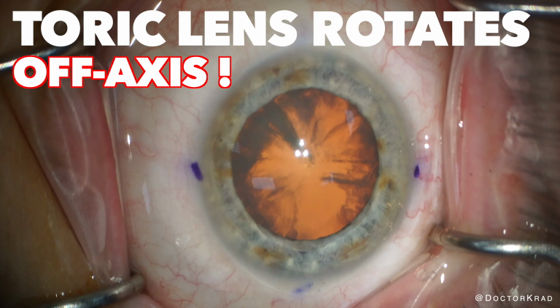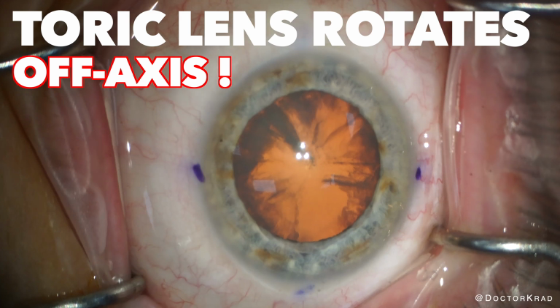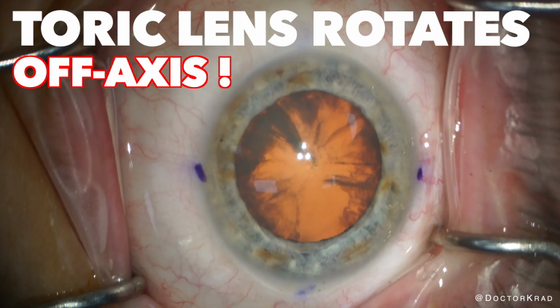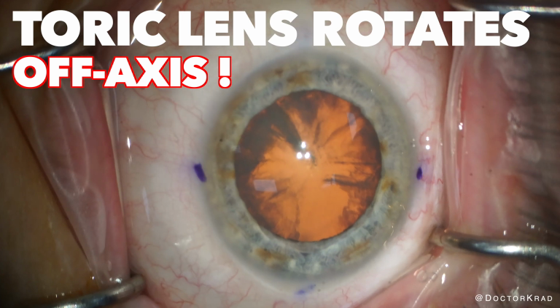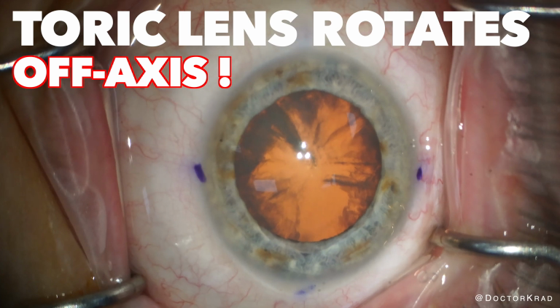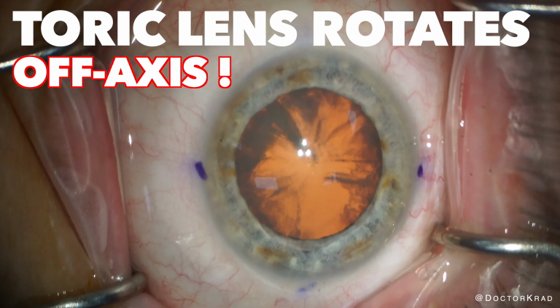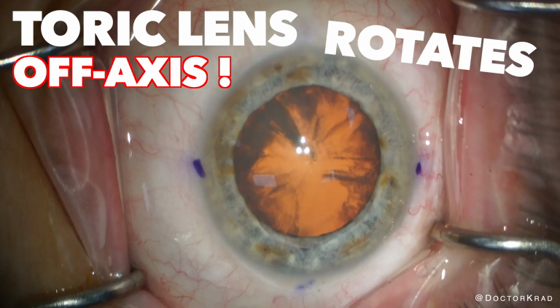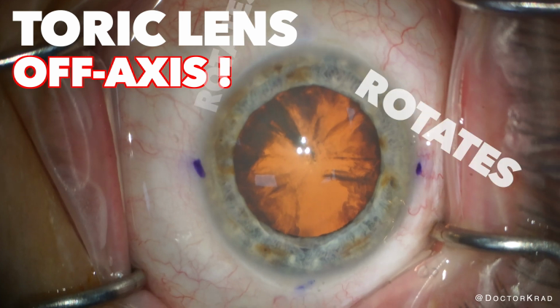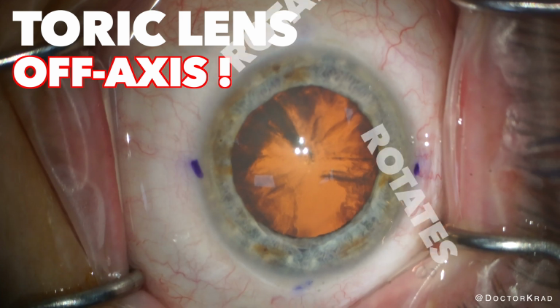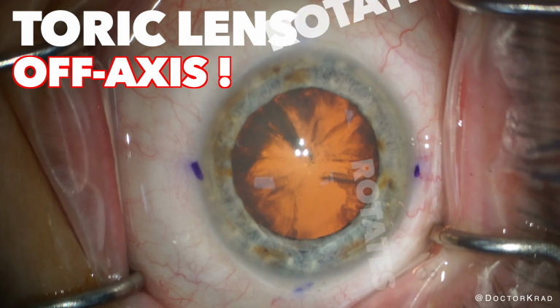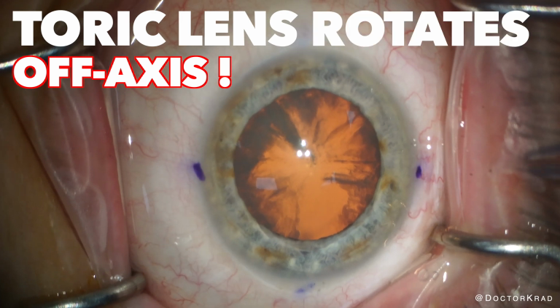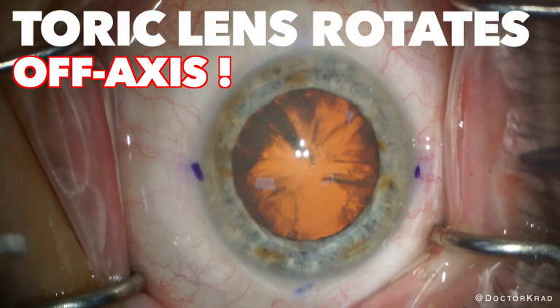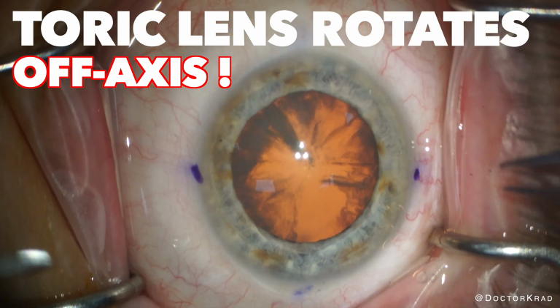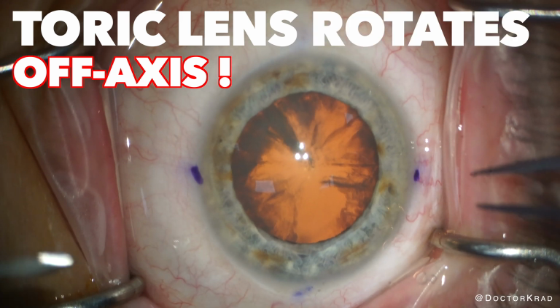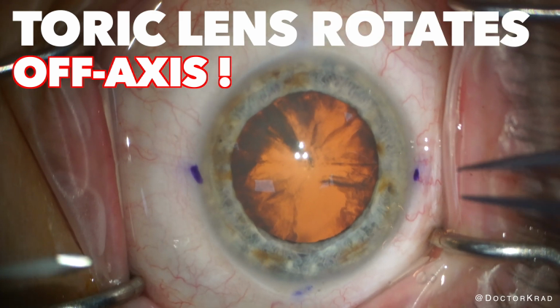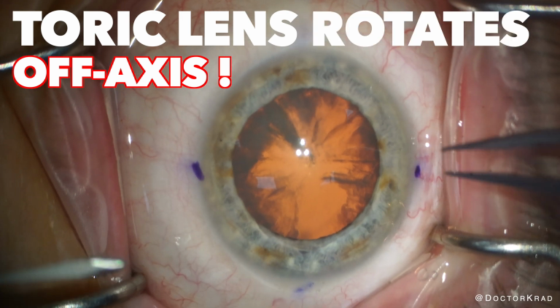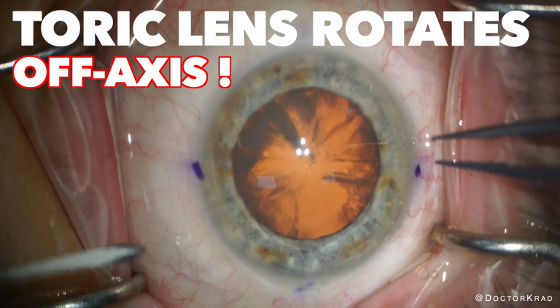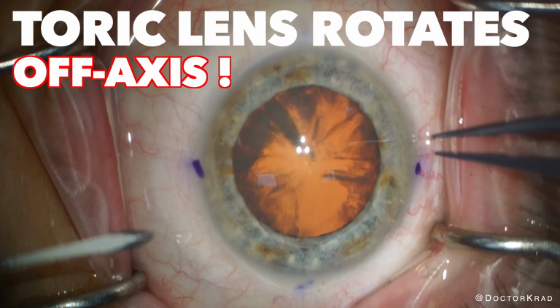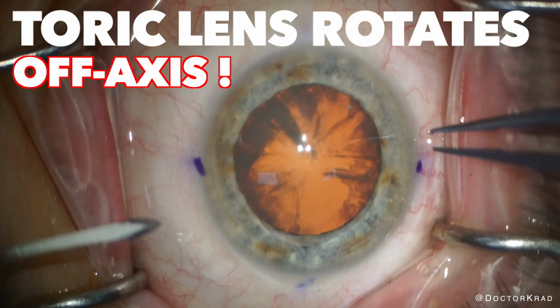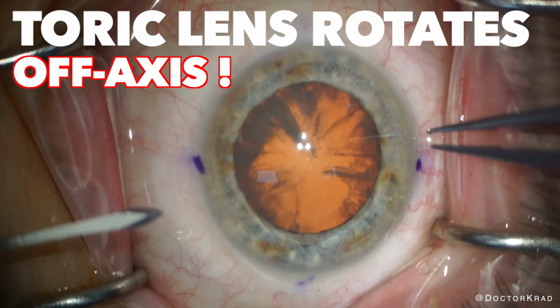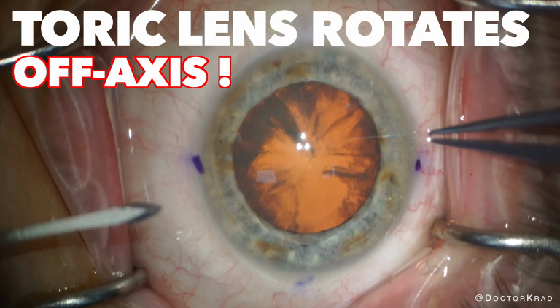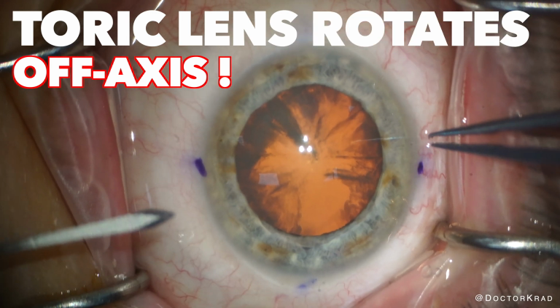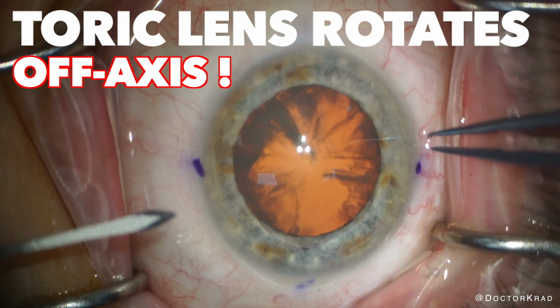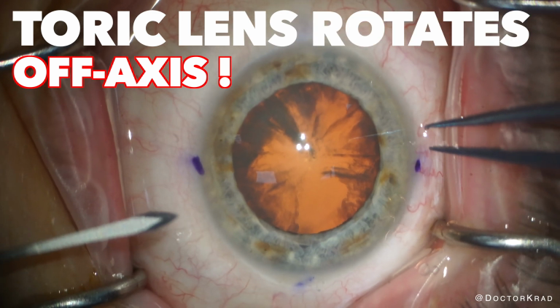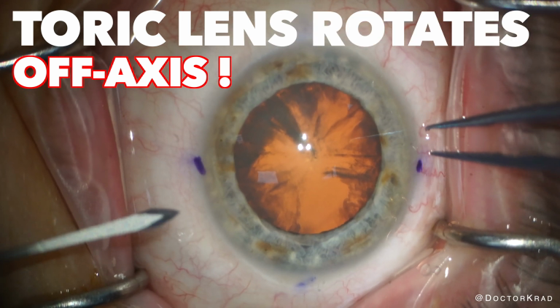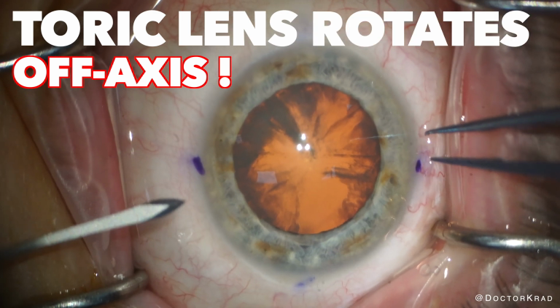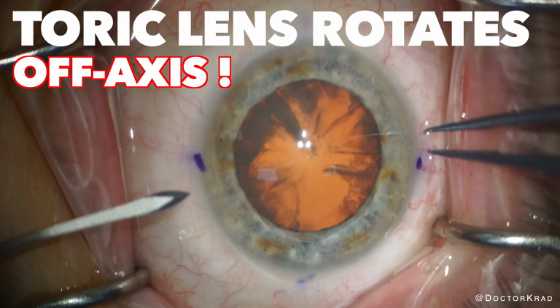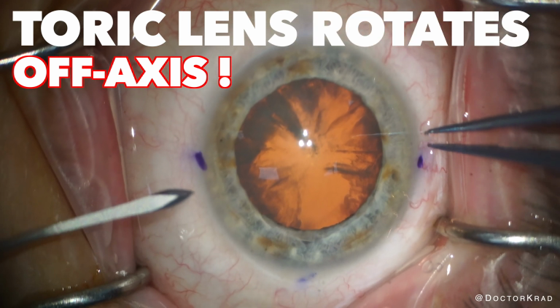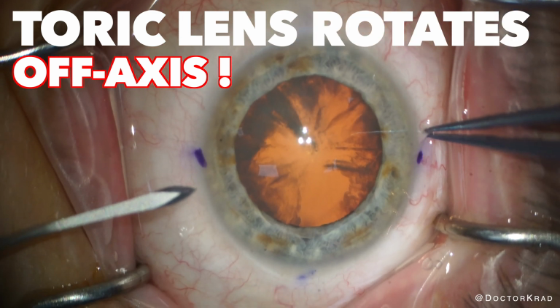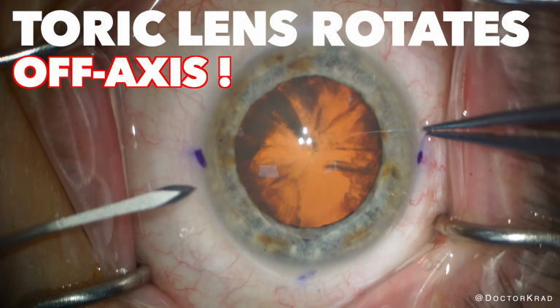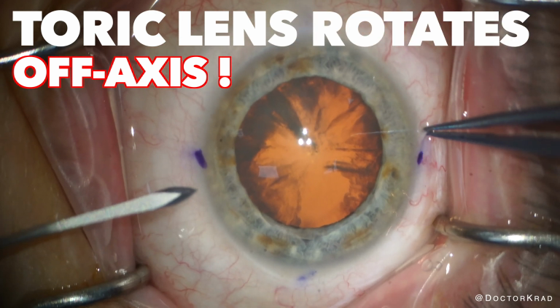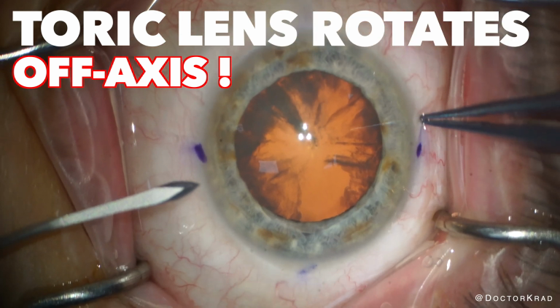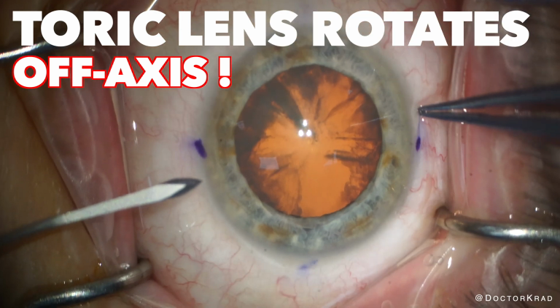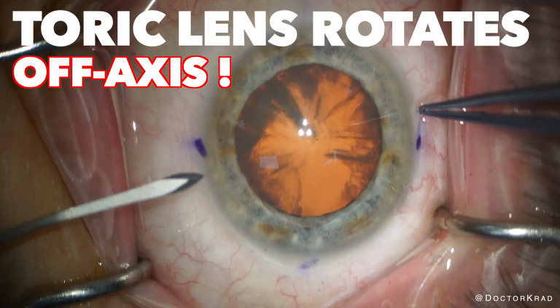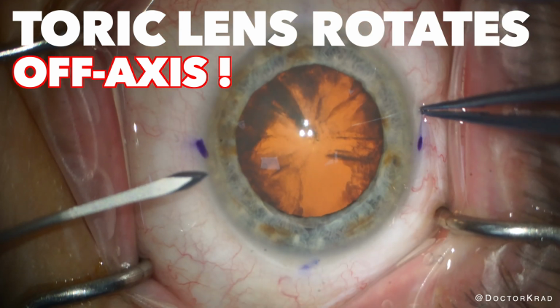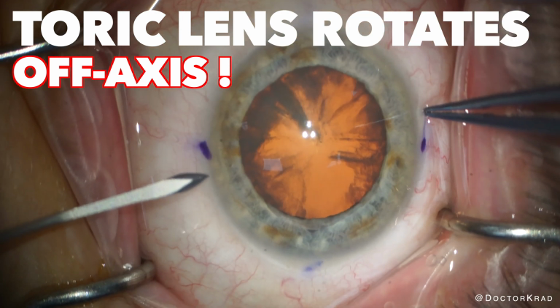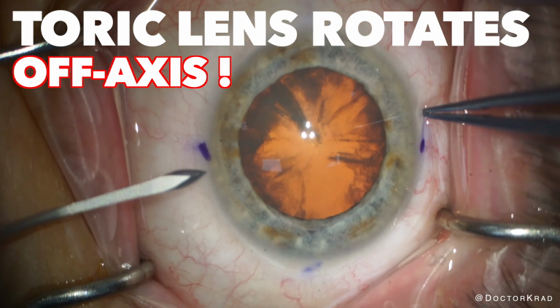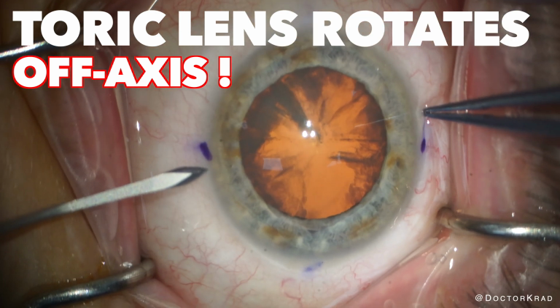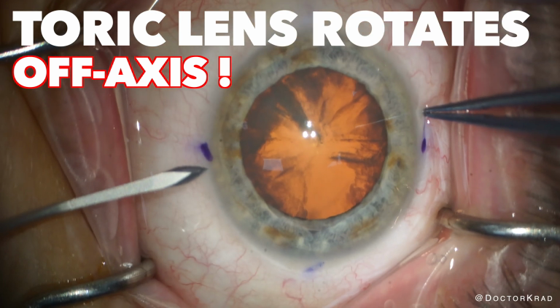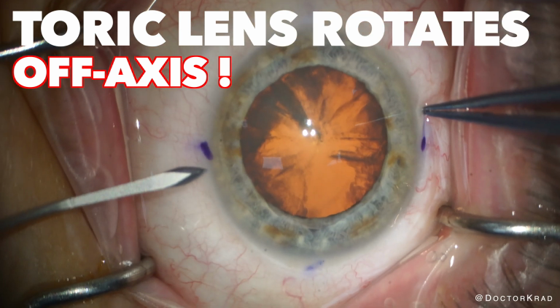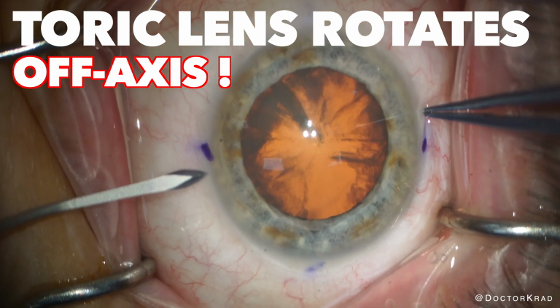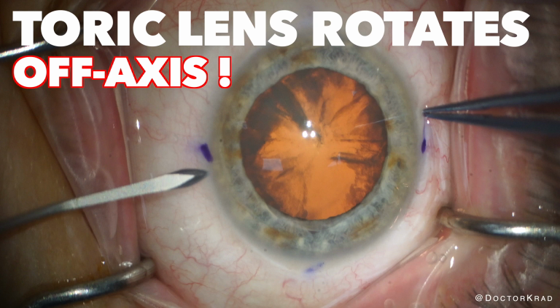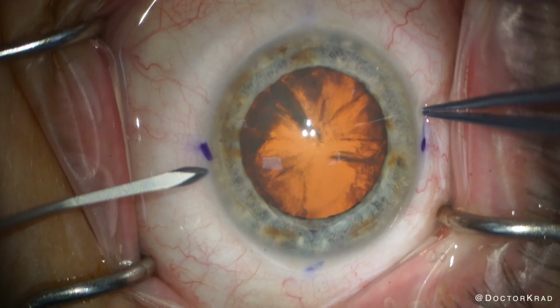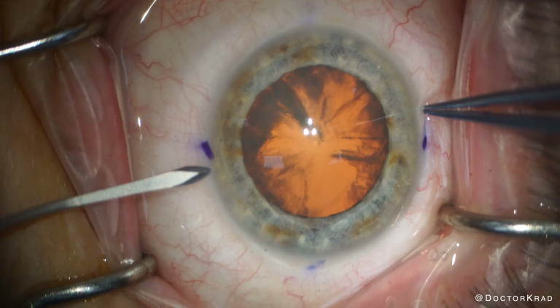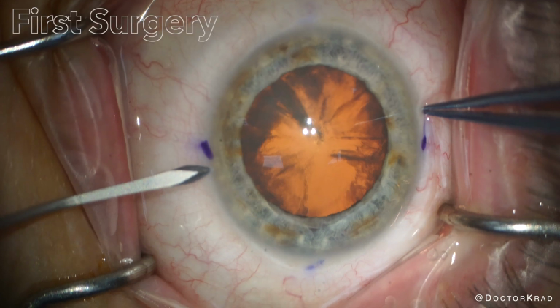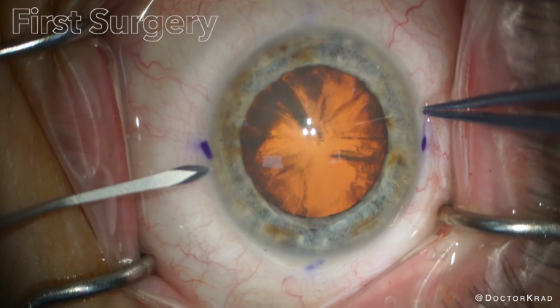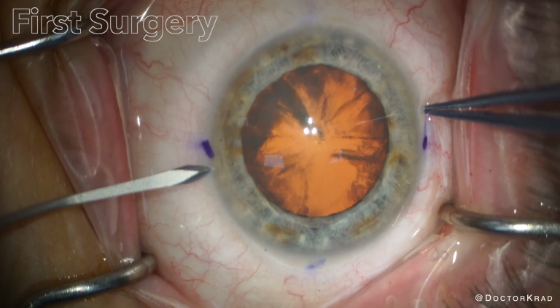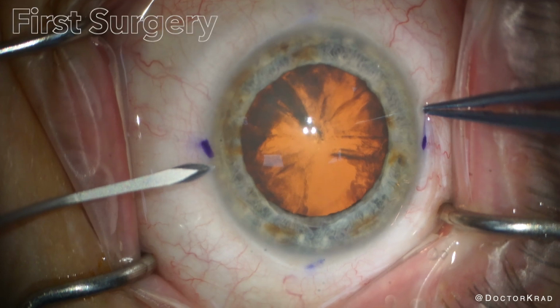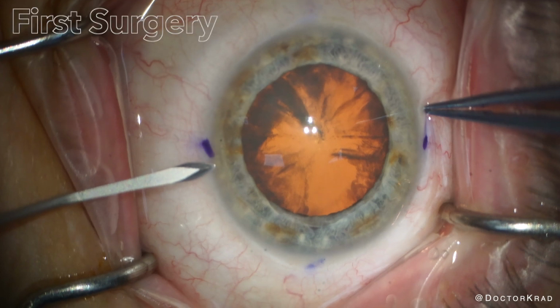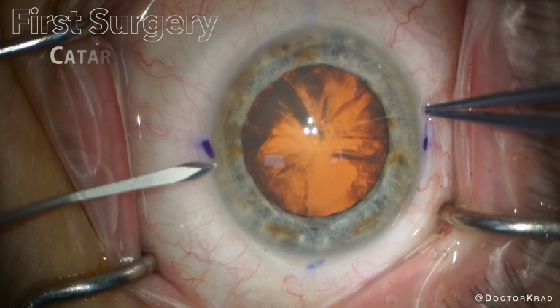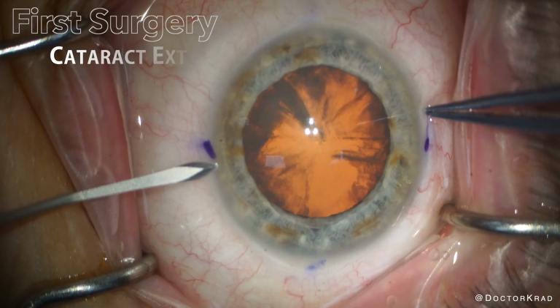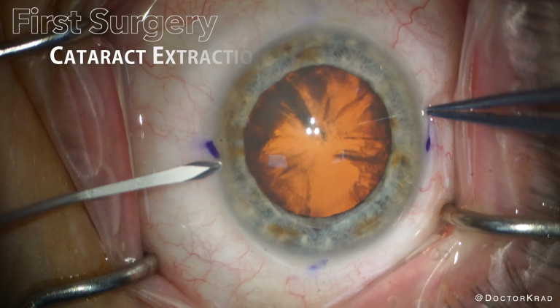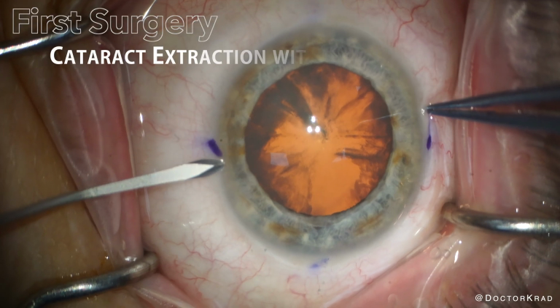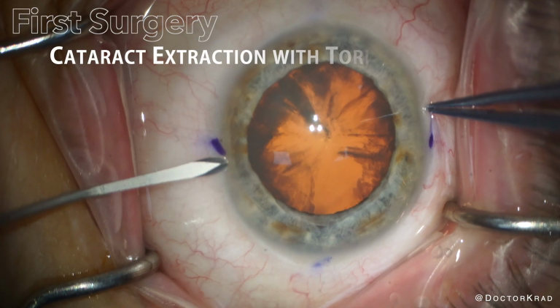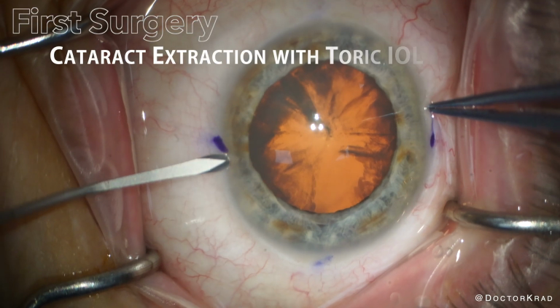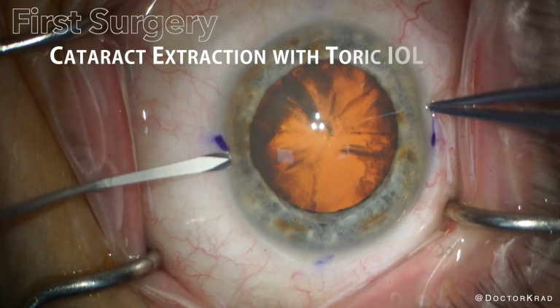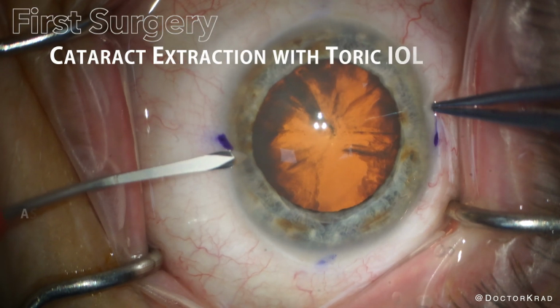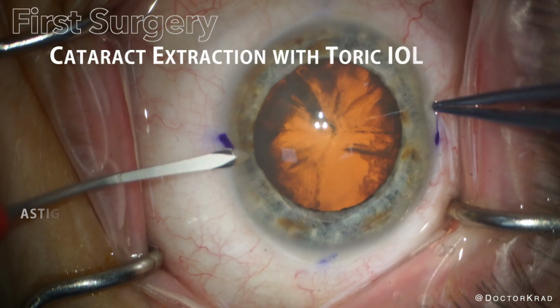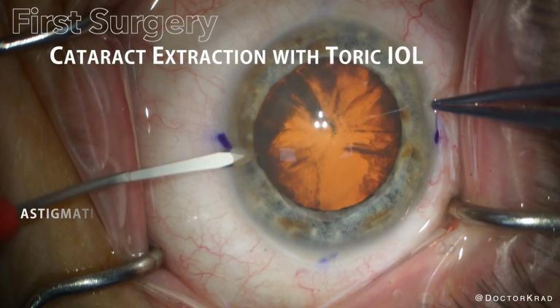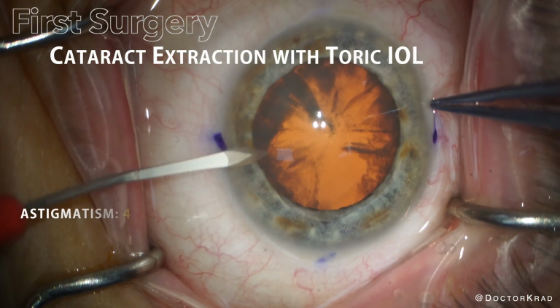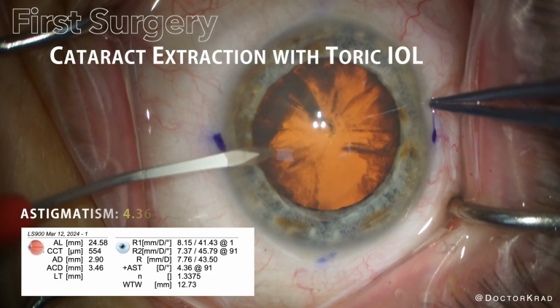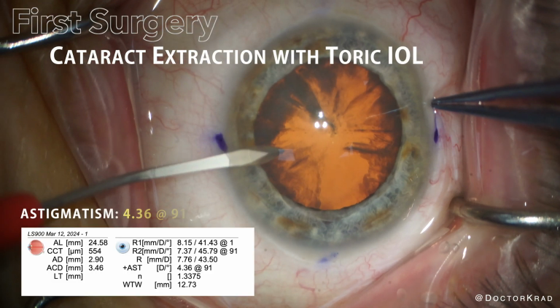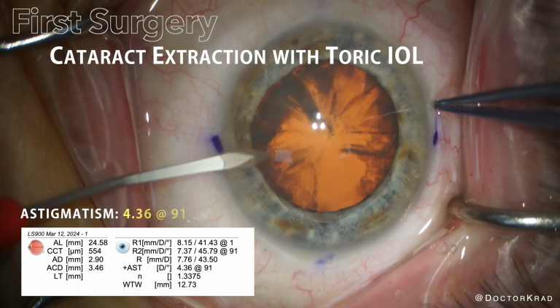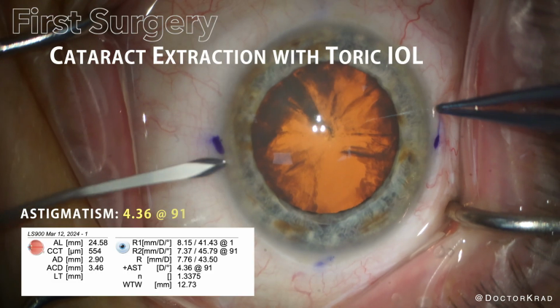Hi everyone, it's Dr. Krad. In this video, I perform a cataract surgery for a patient with high astigmatism.